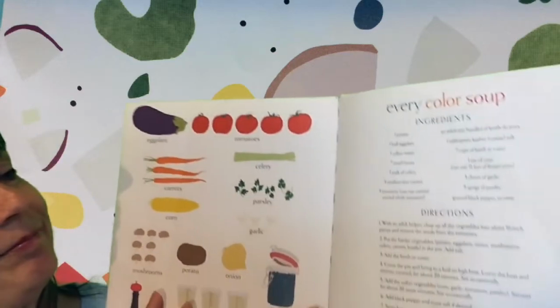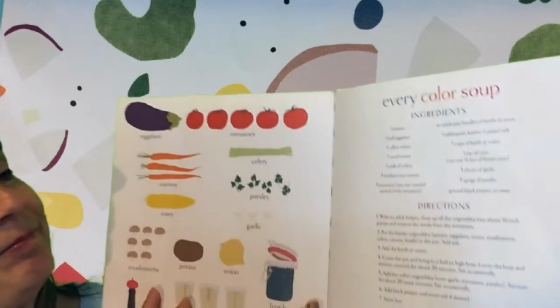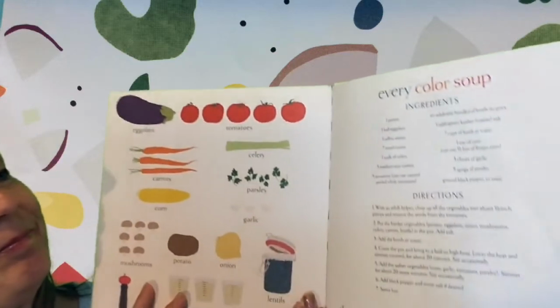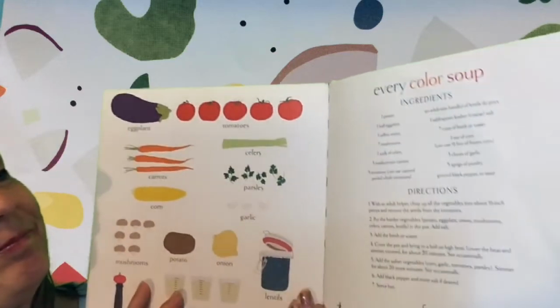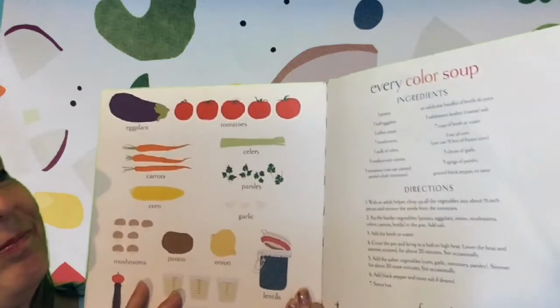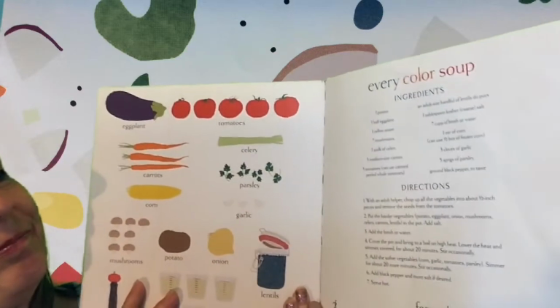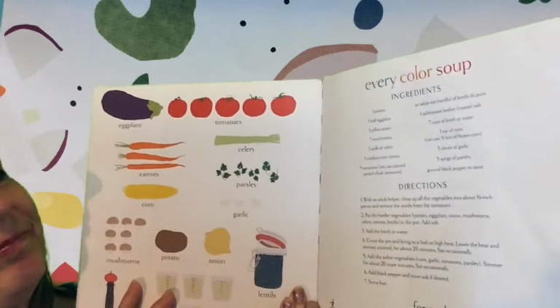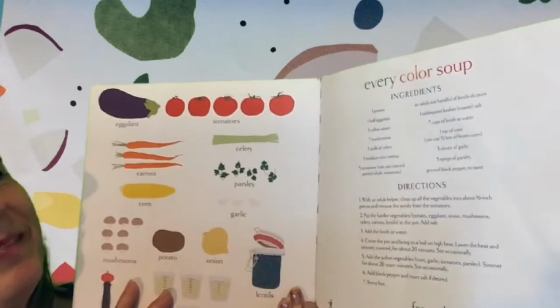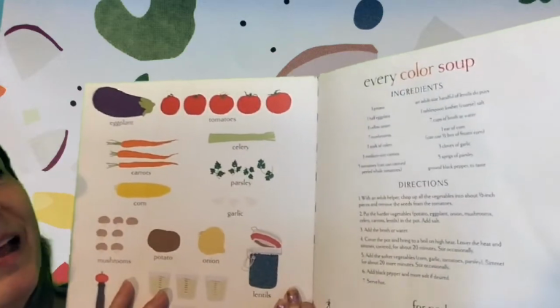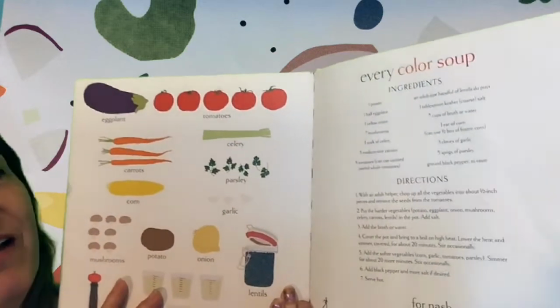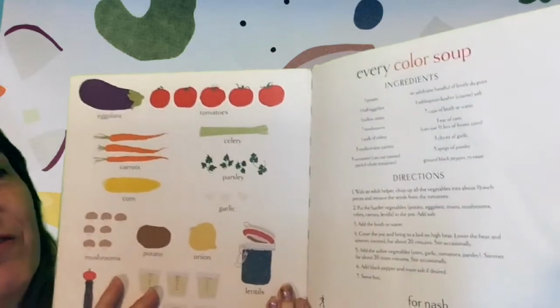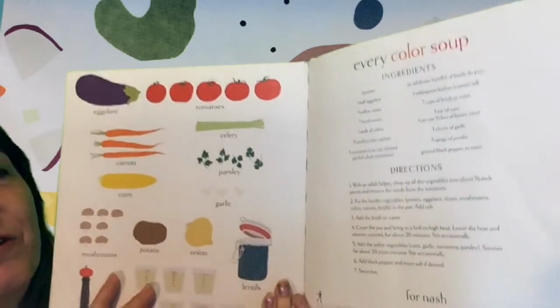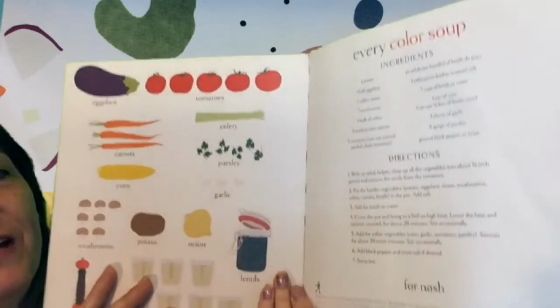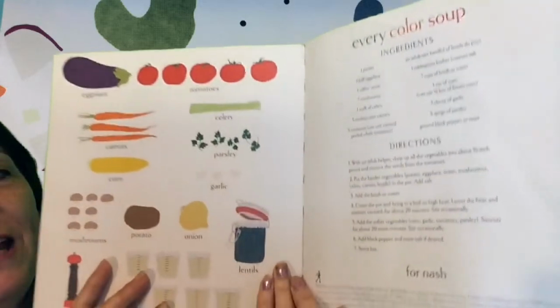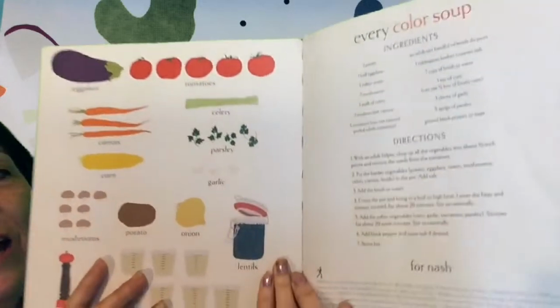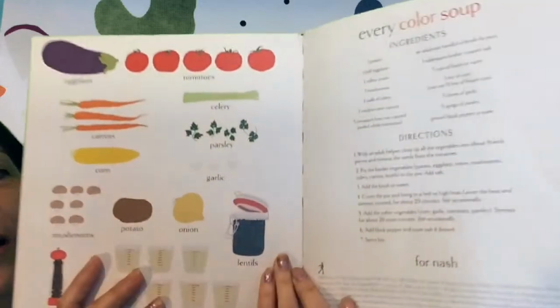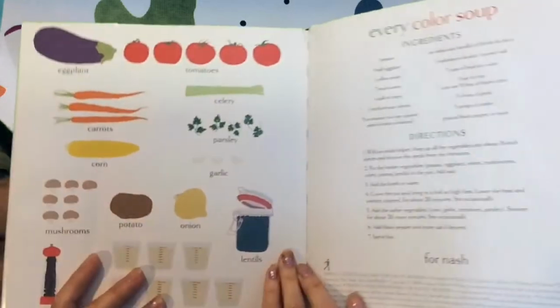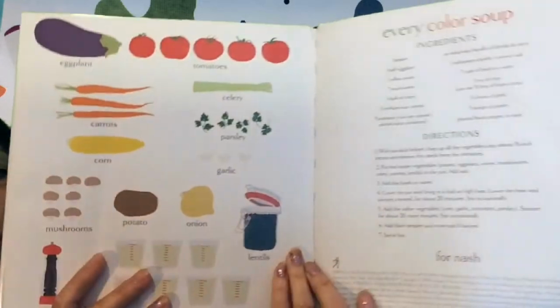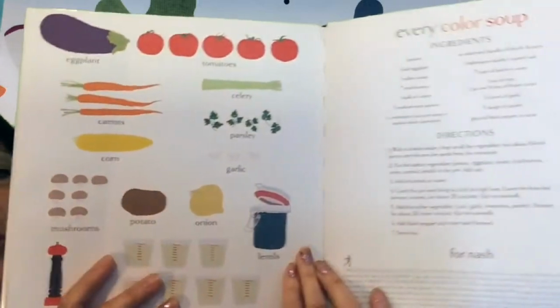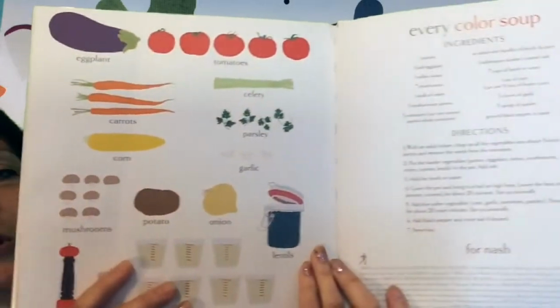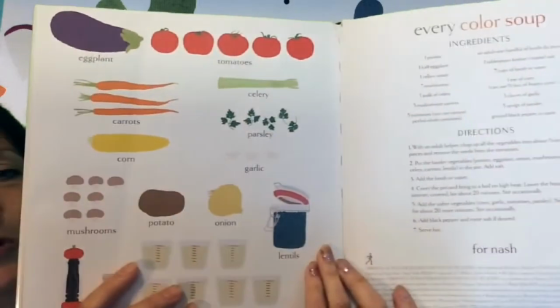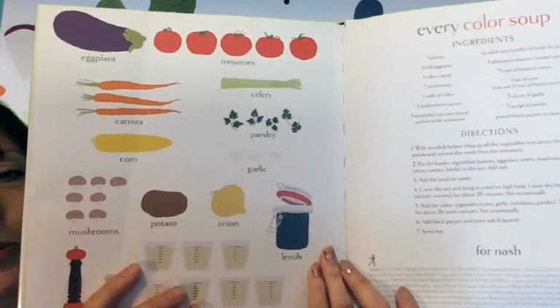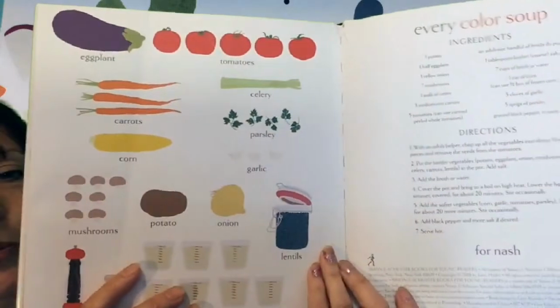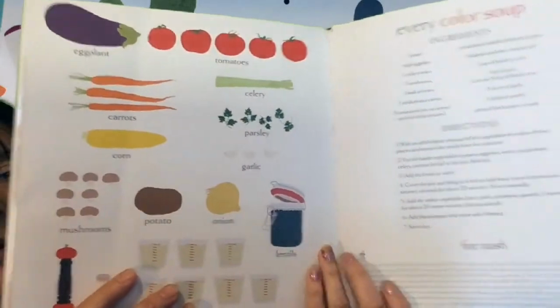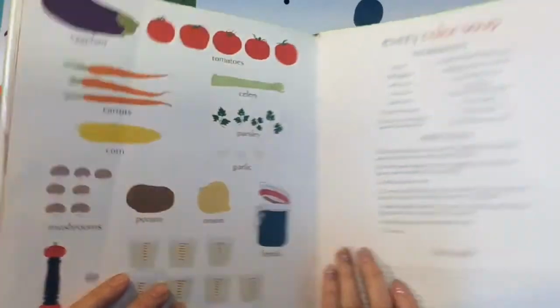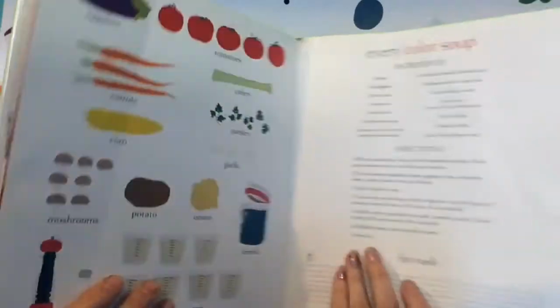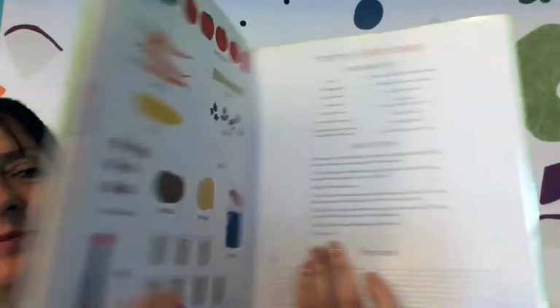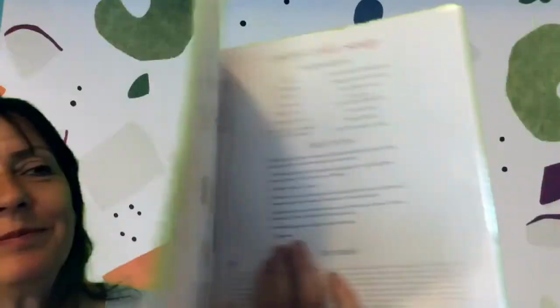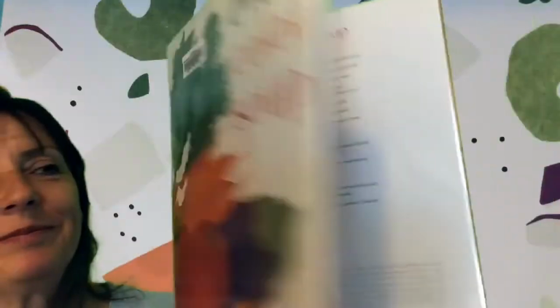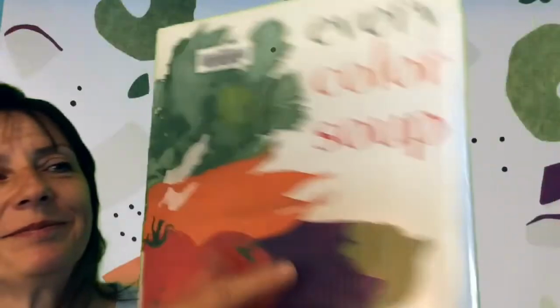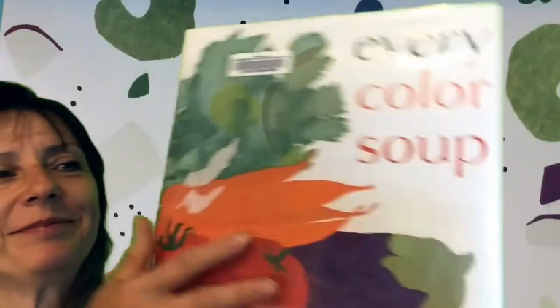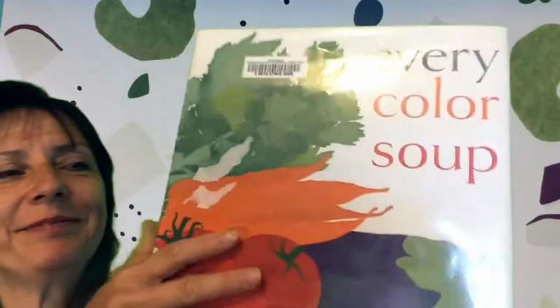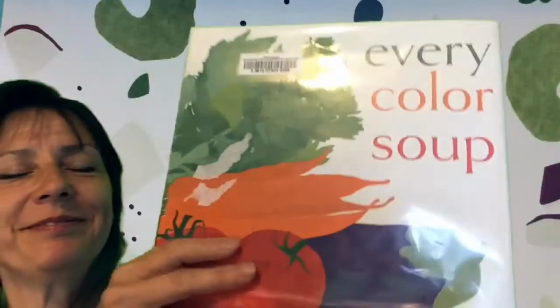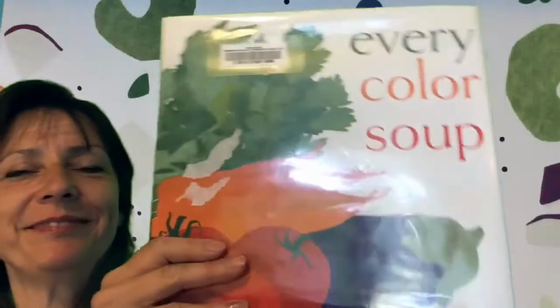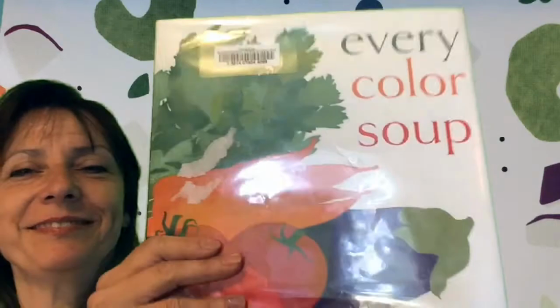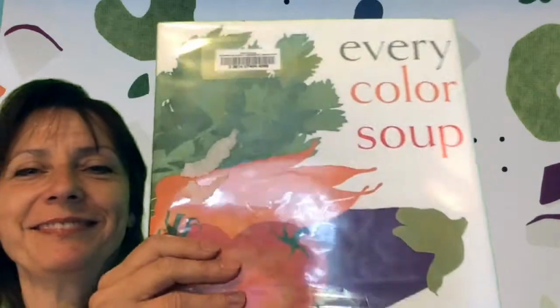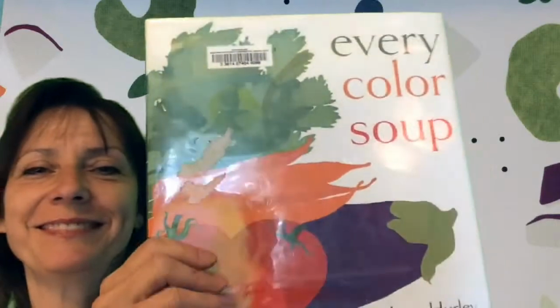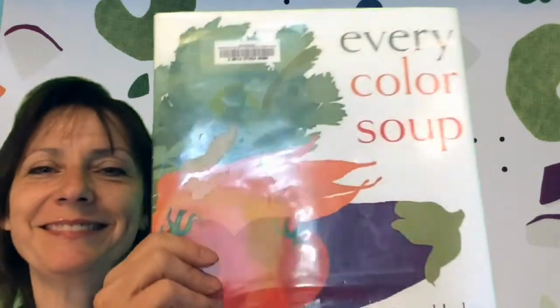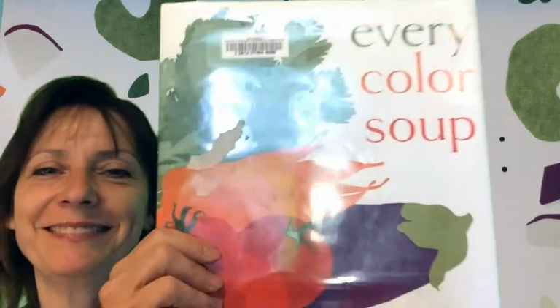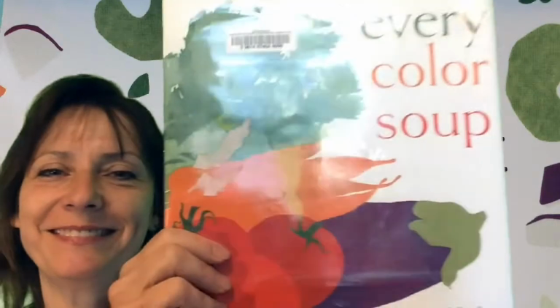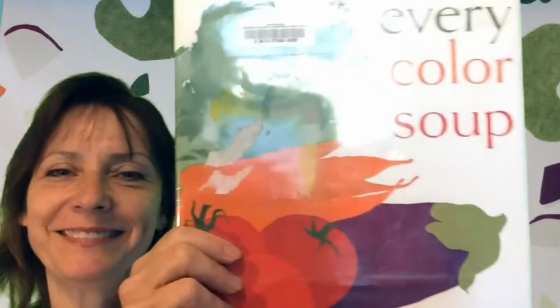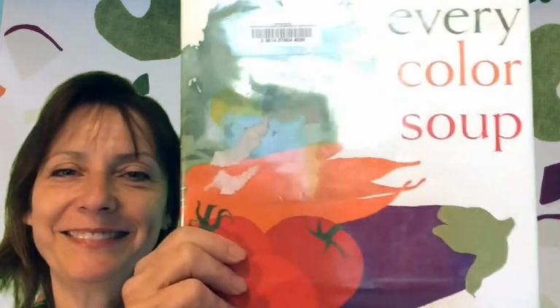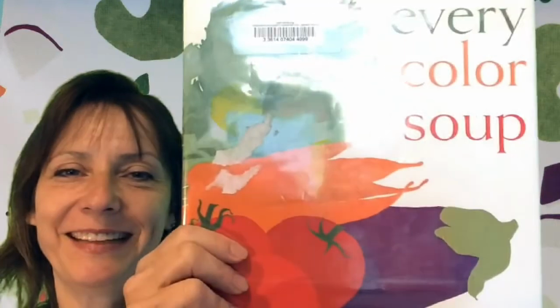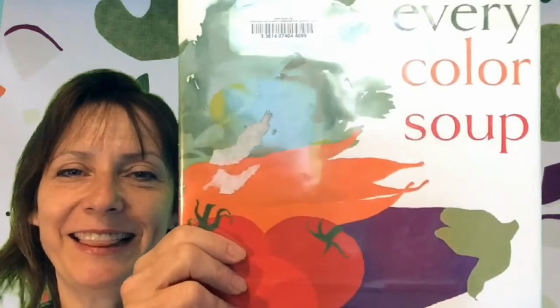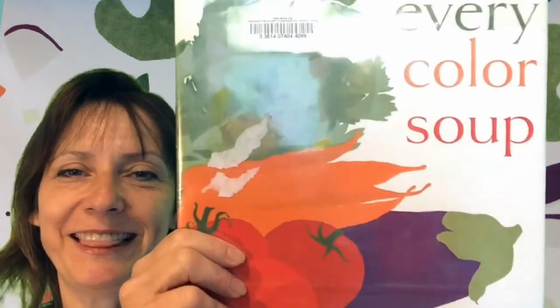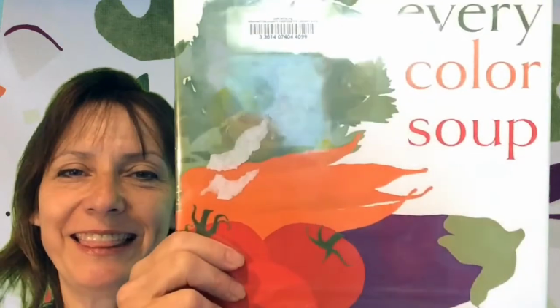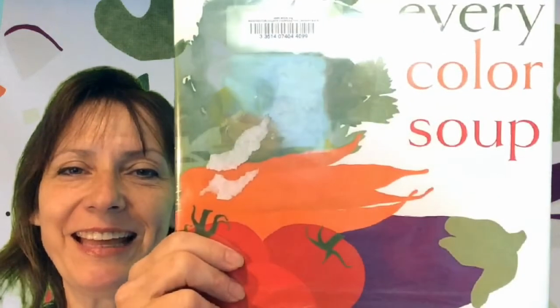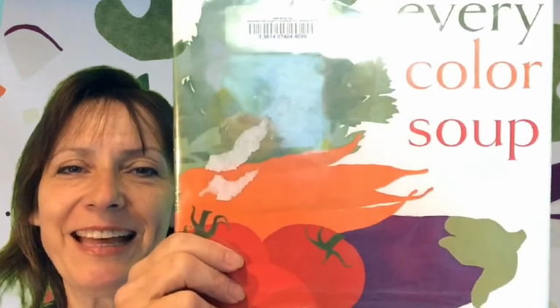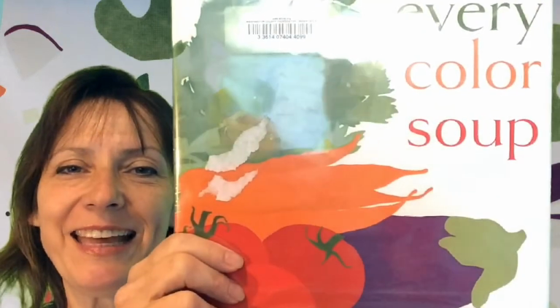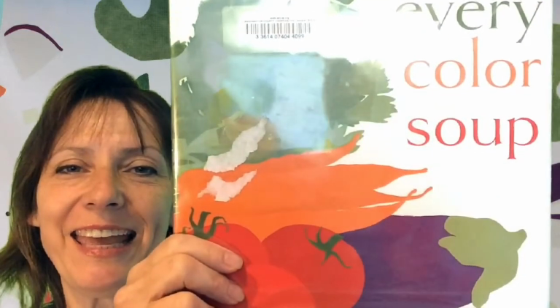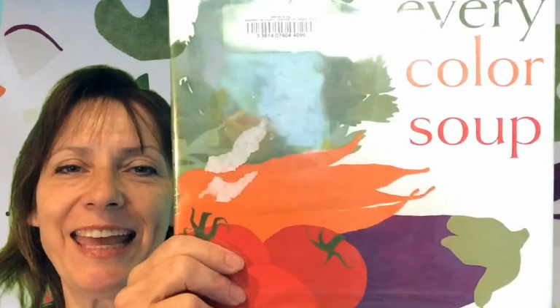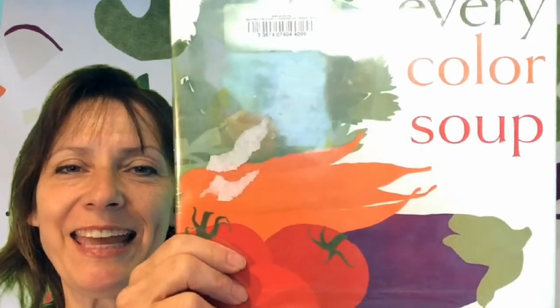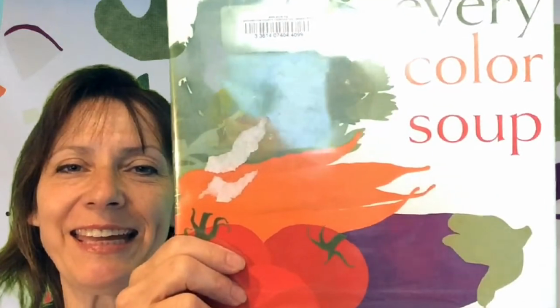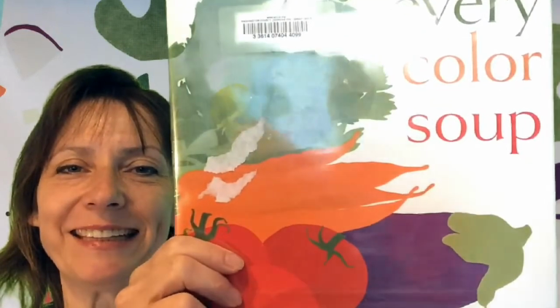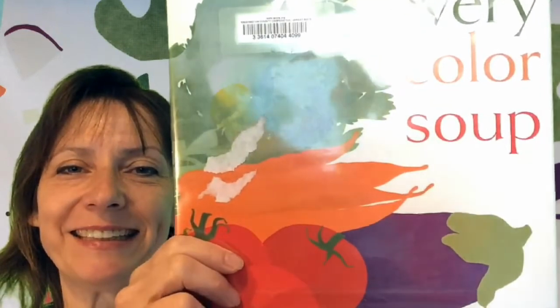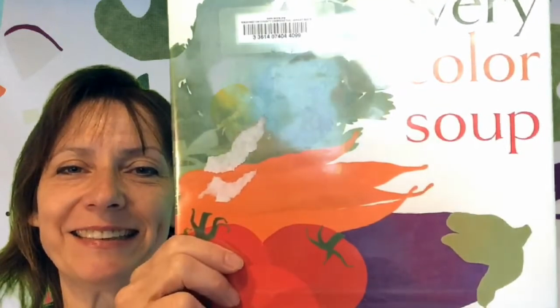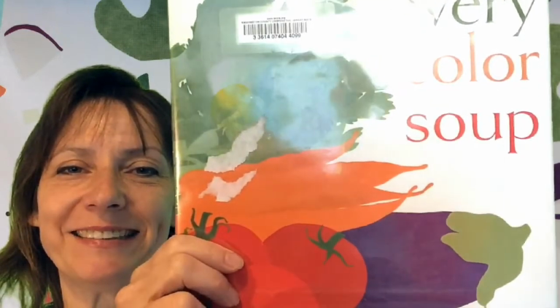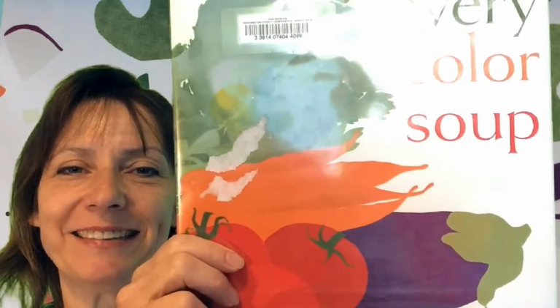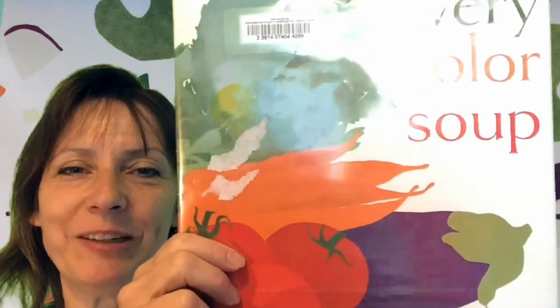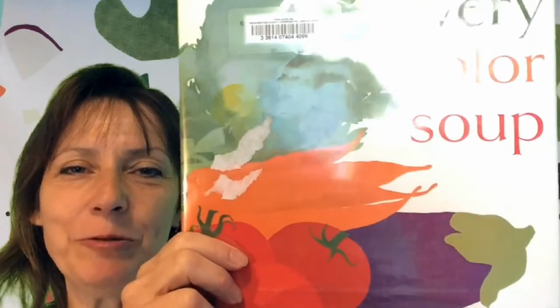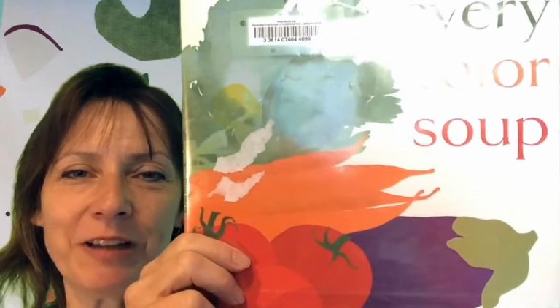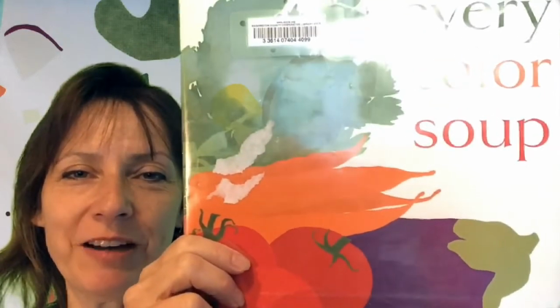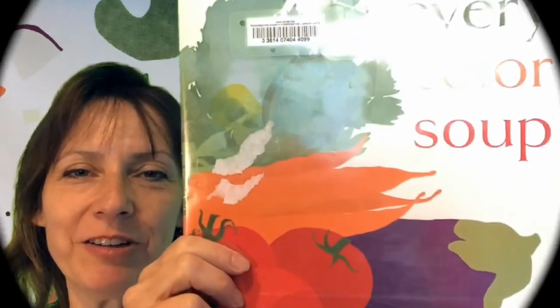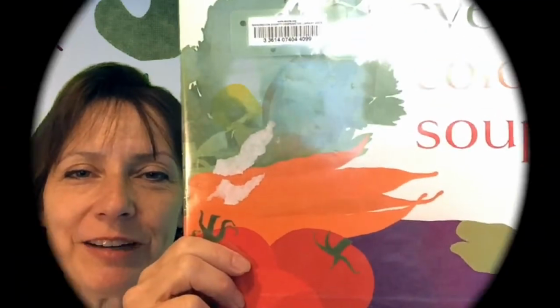Every Color Soup. The end. Who's hungry?